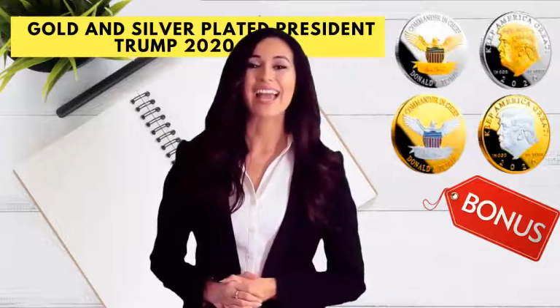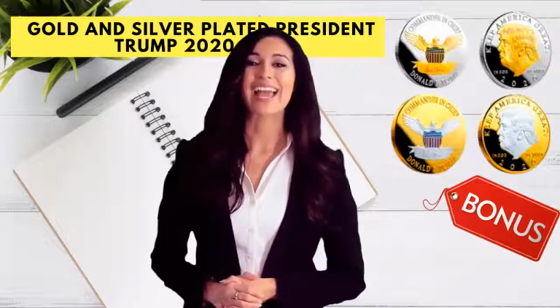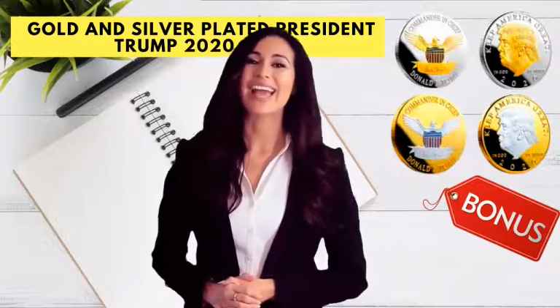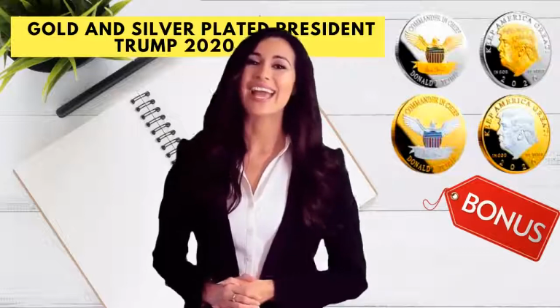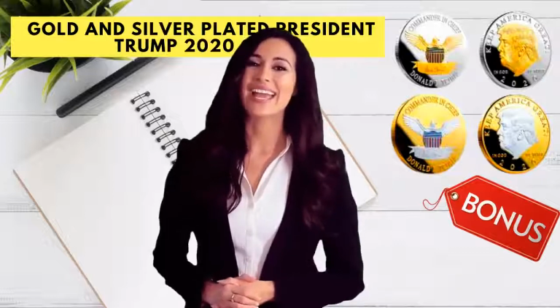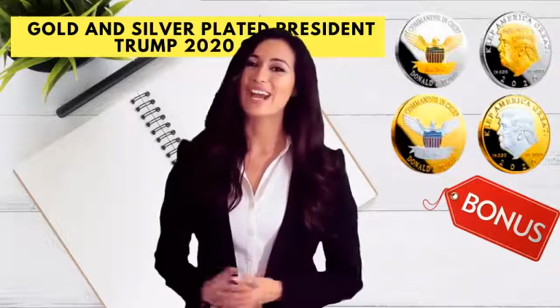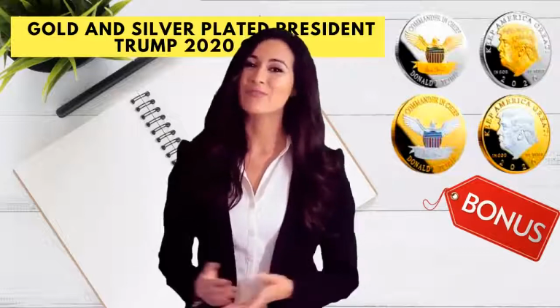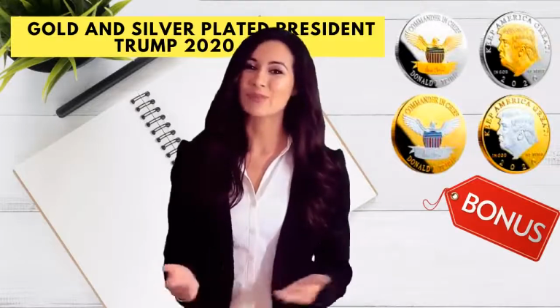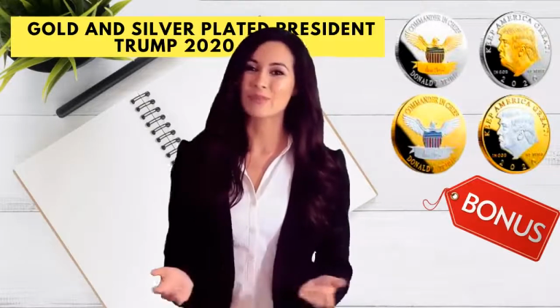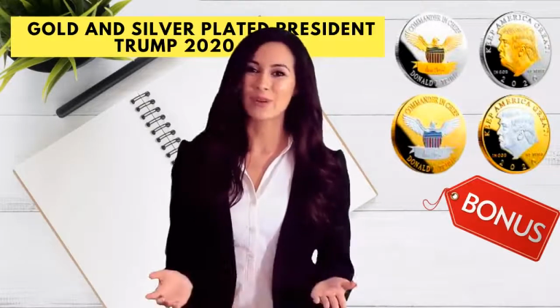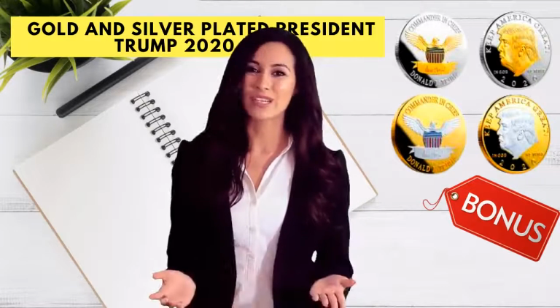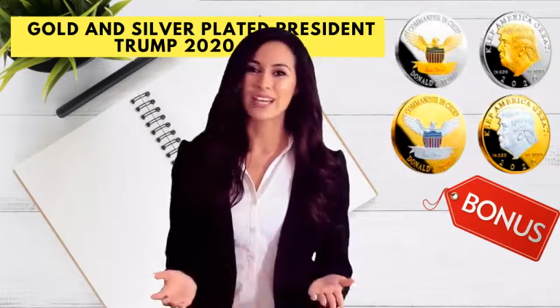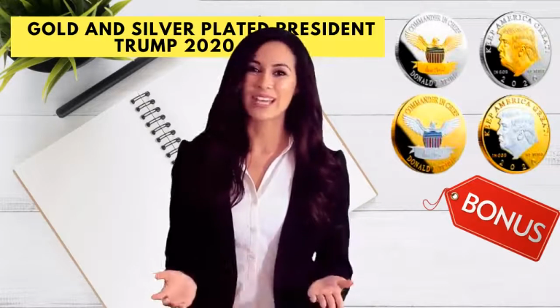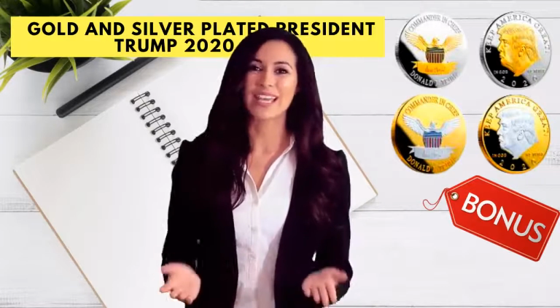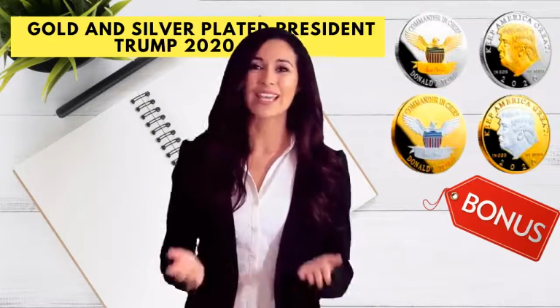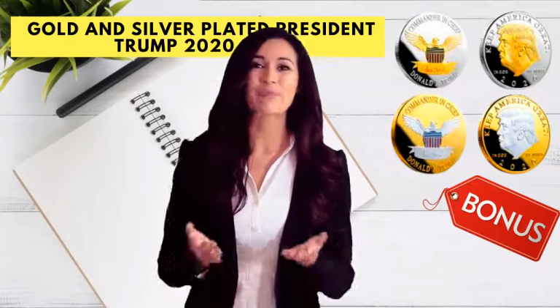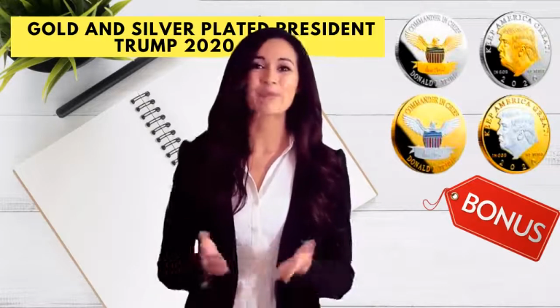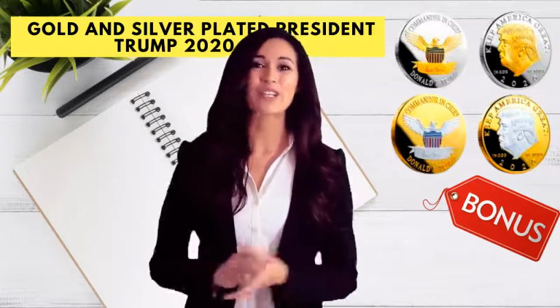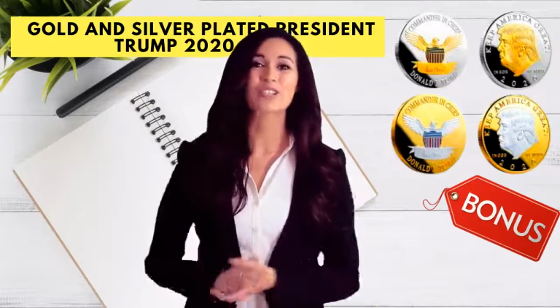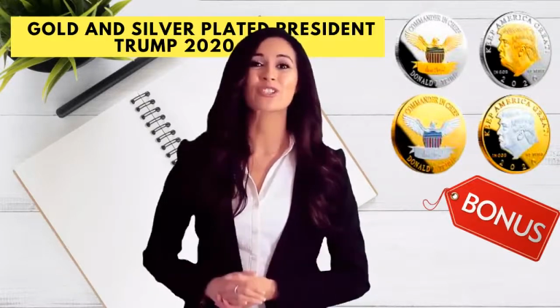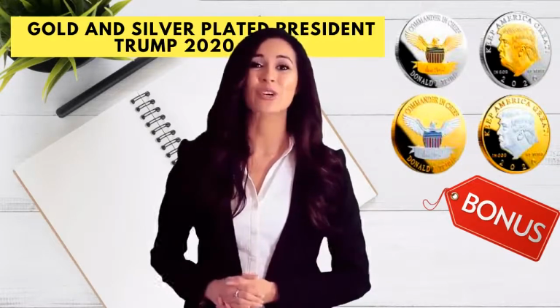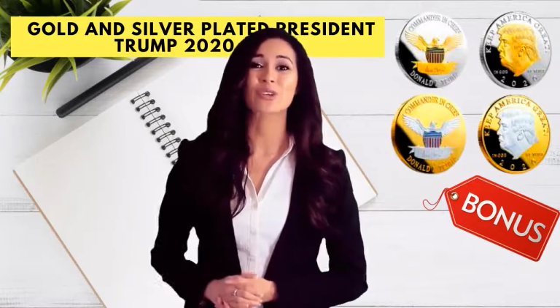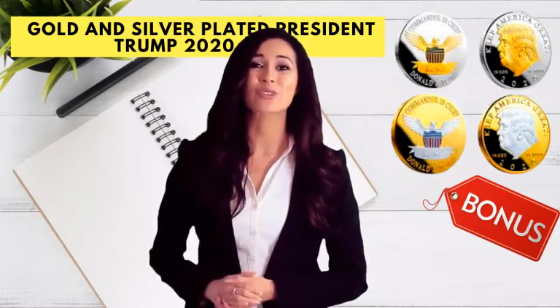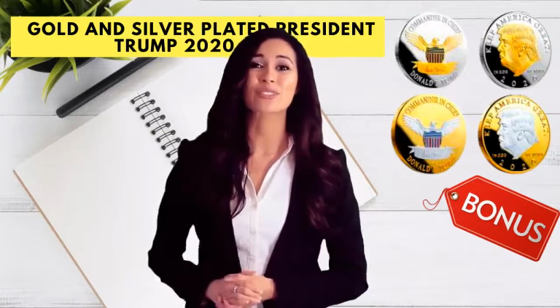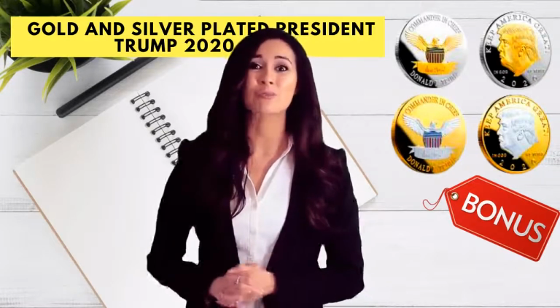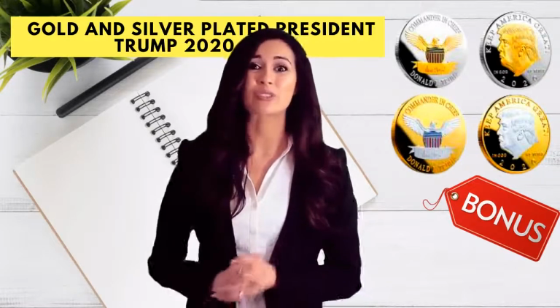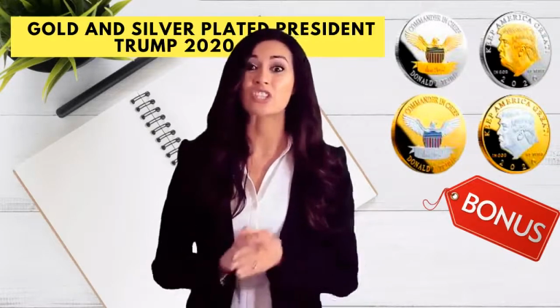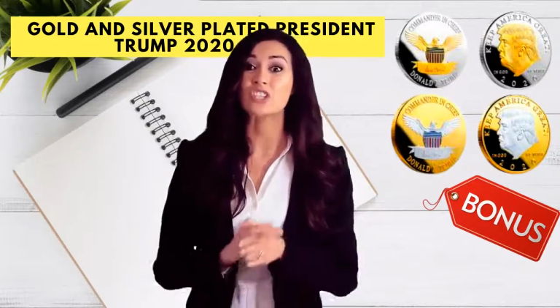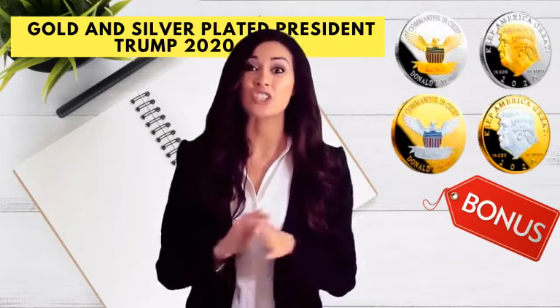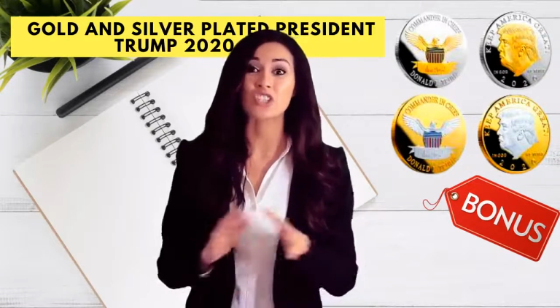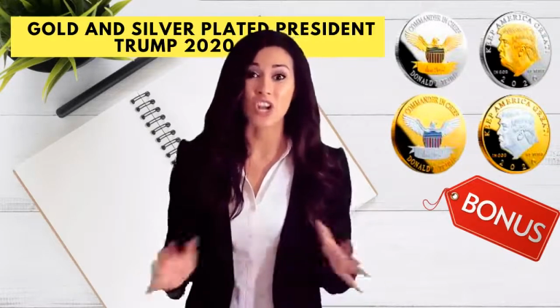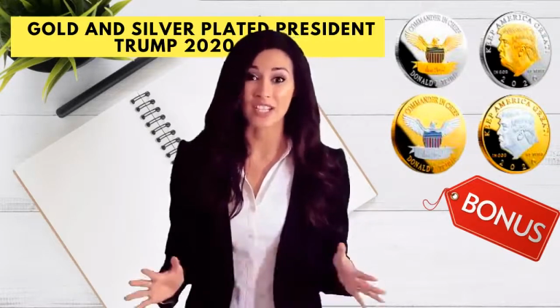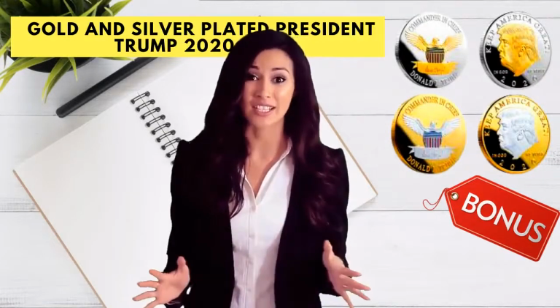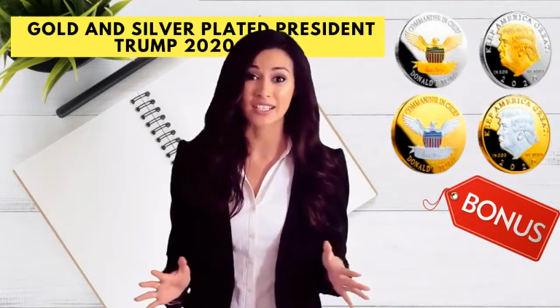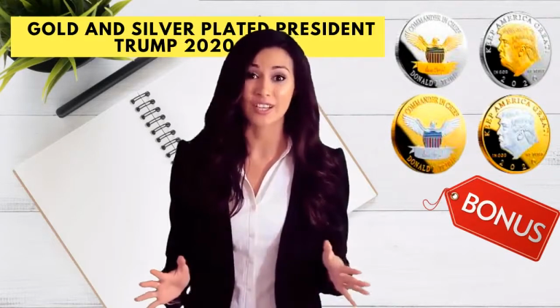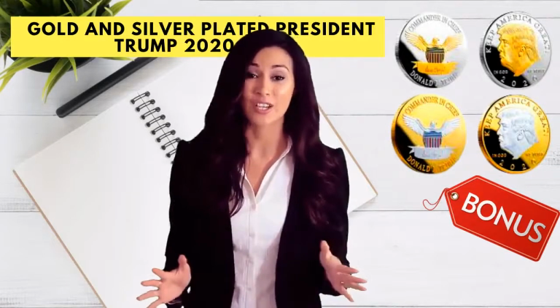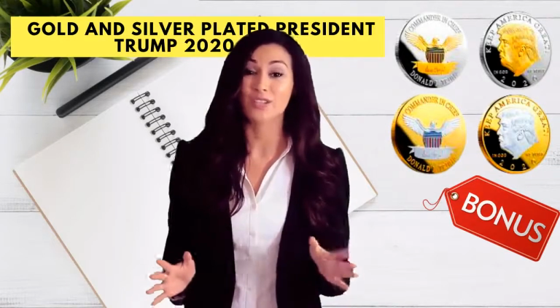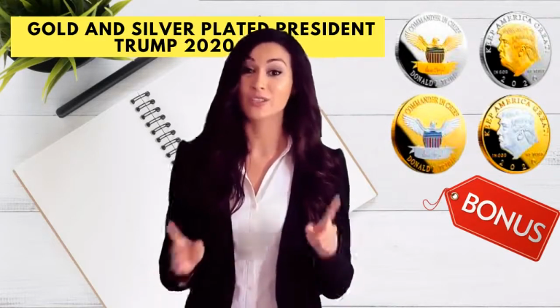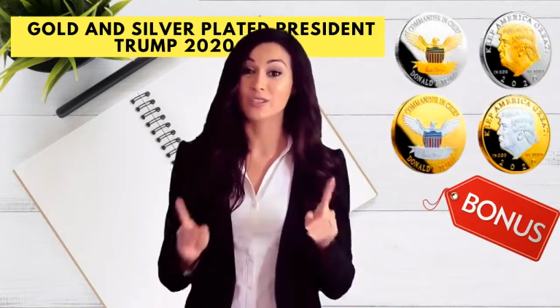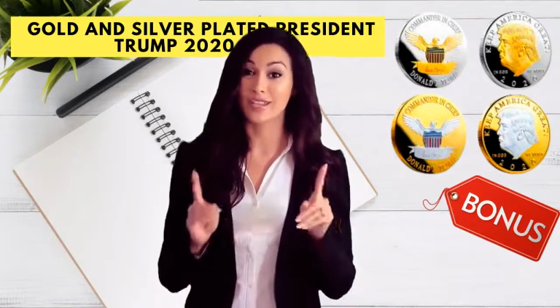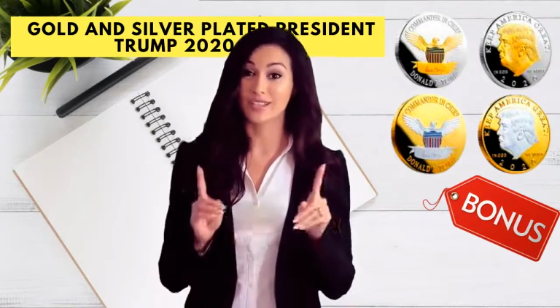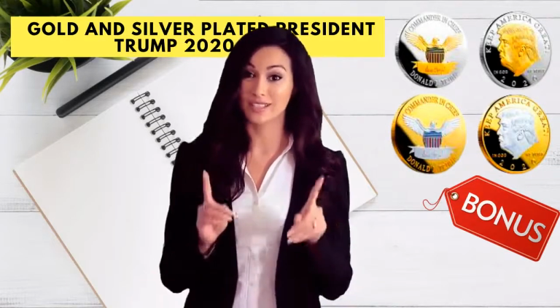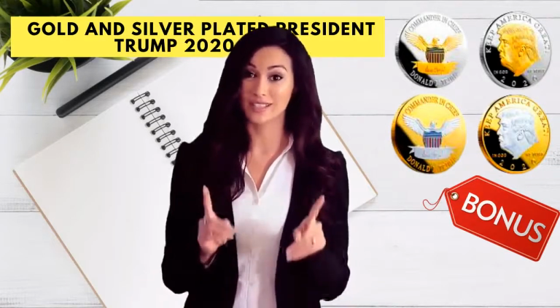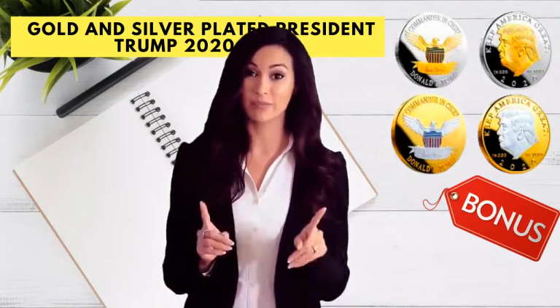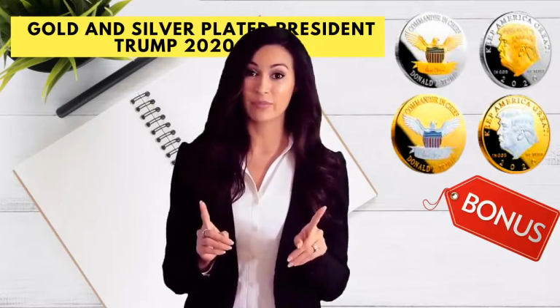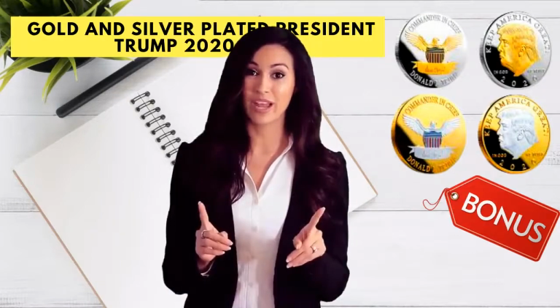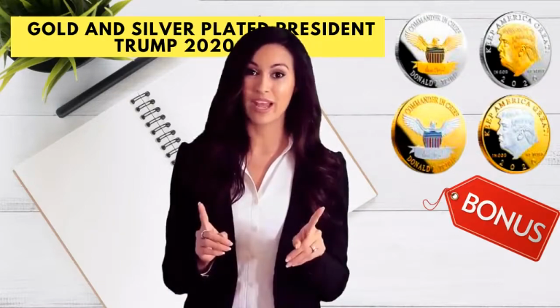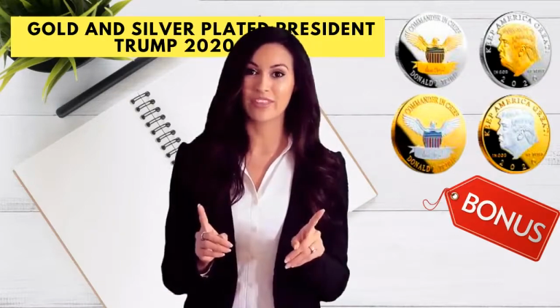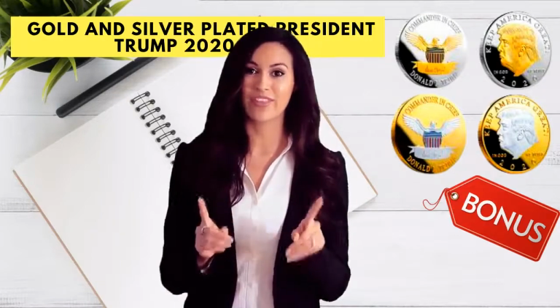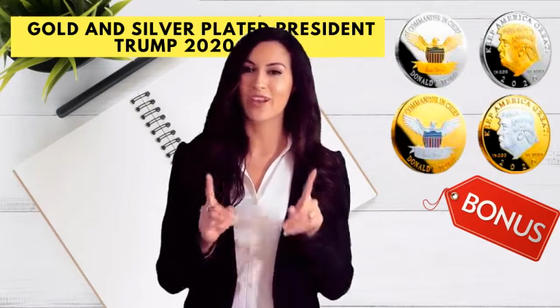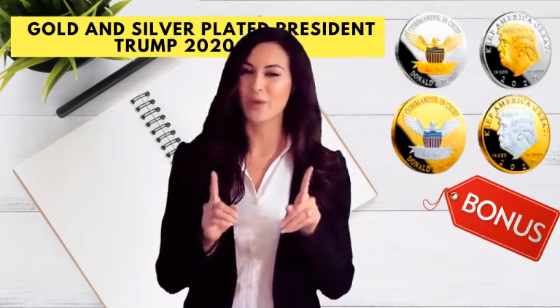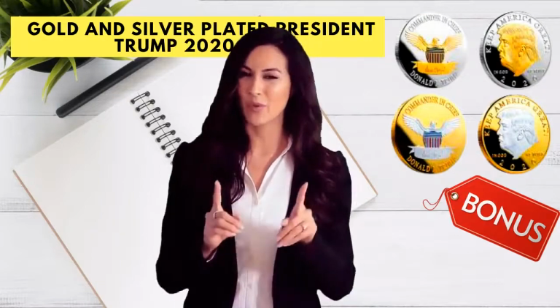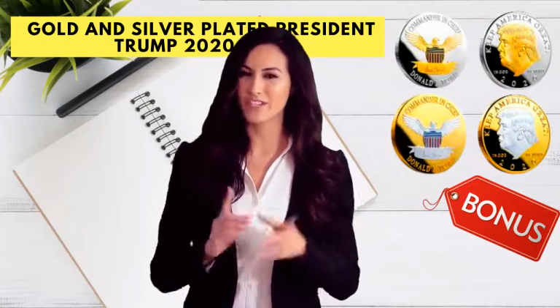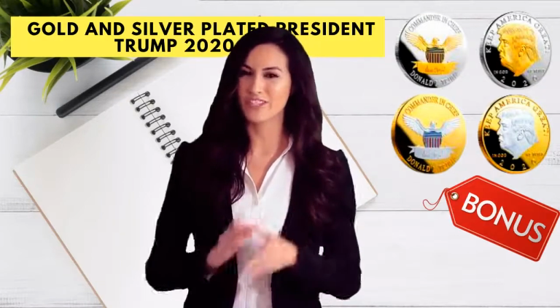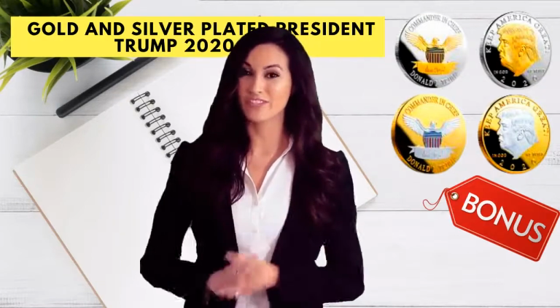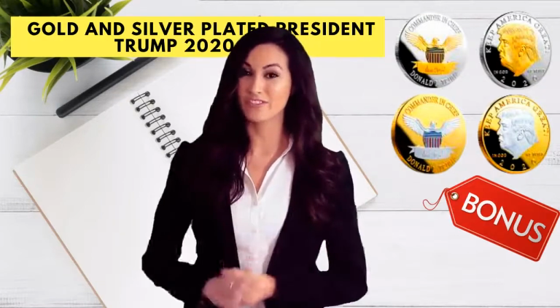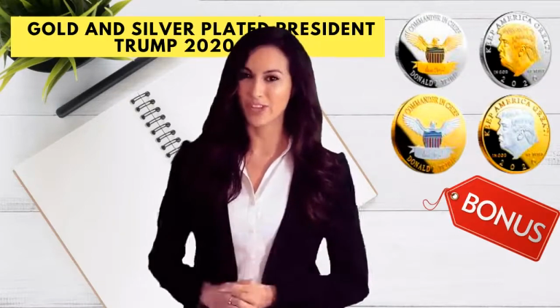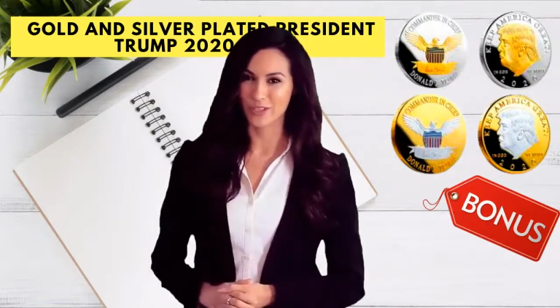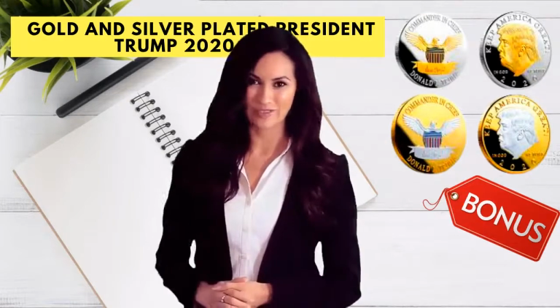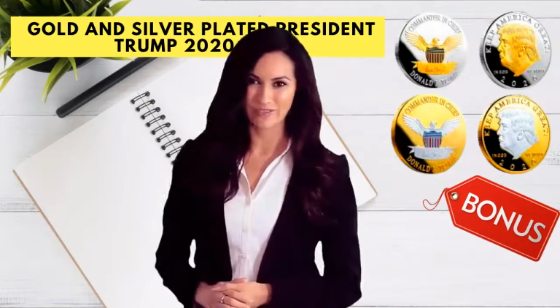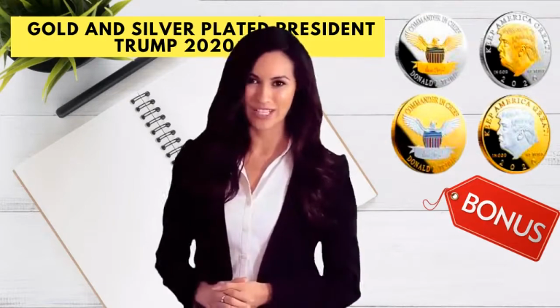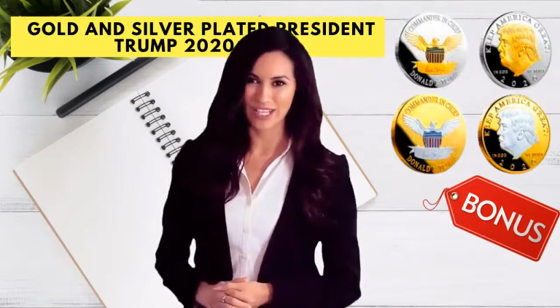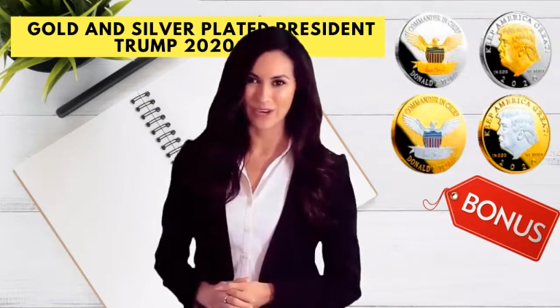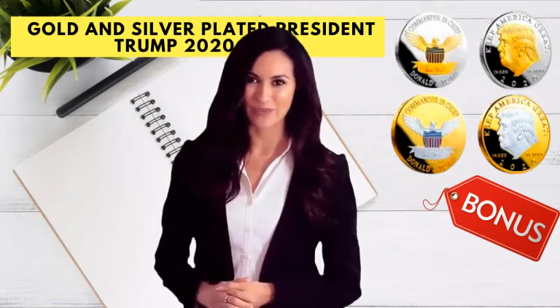Hey, I'm Ramona and I'm about to show you something shocking, so take a deep breath and watch the following video.